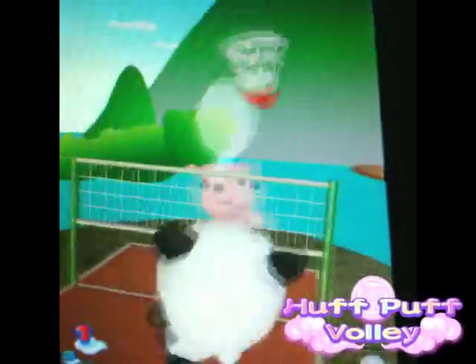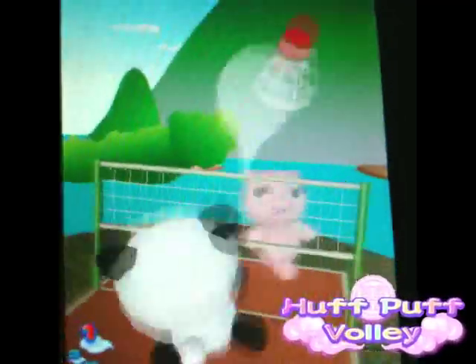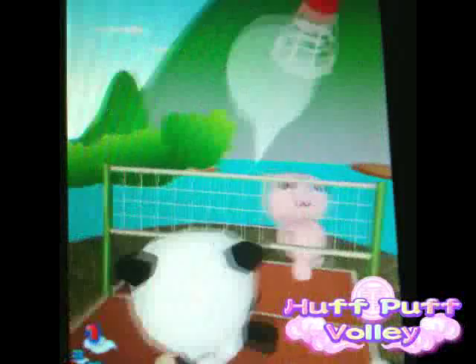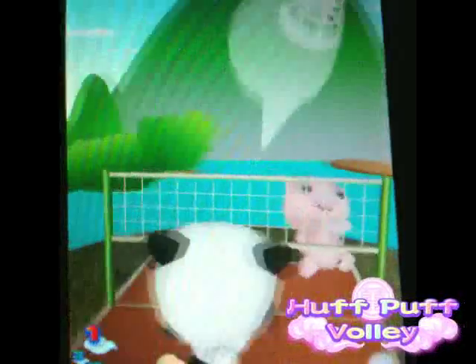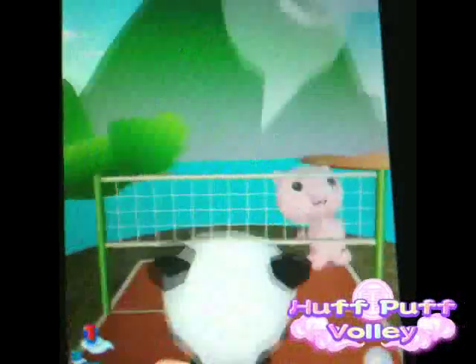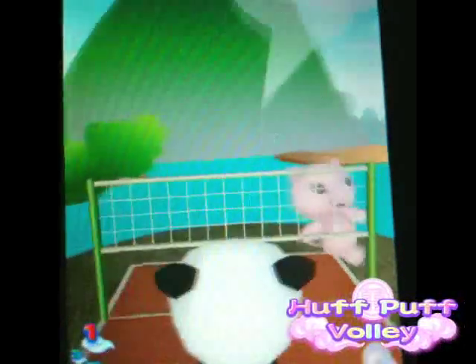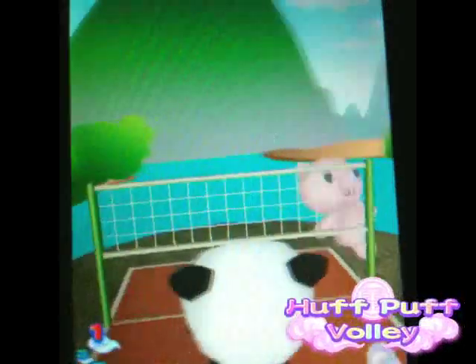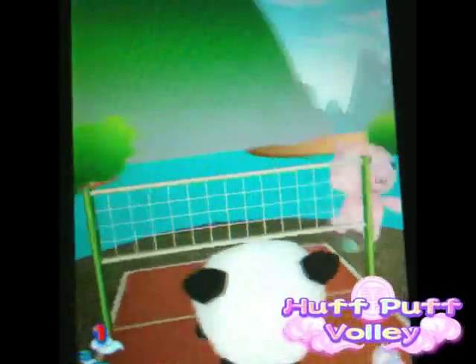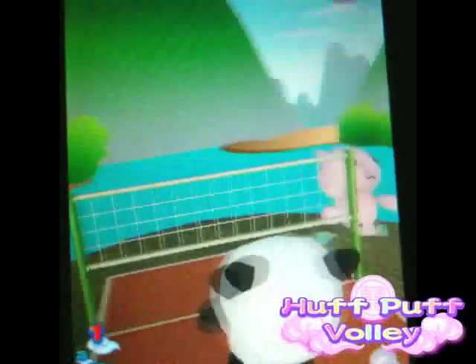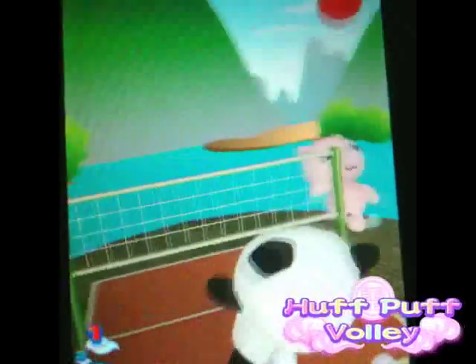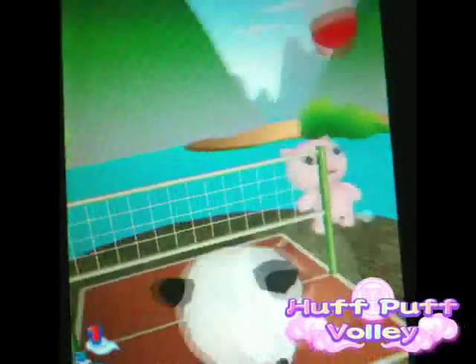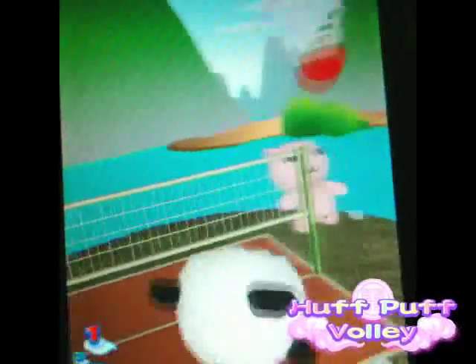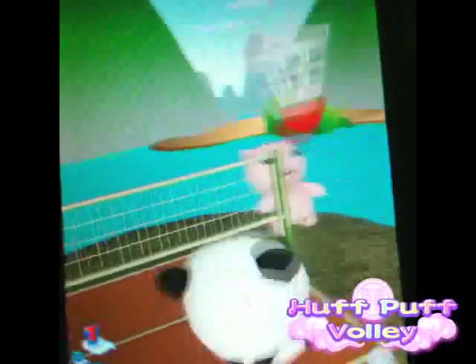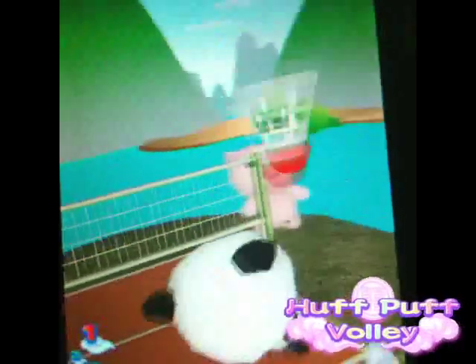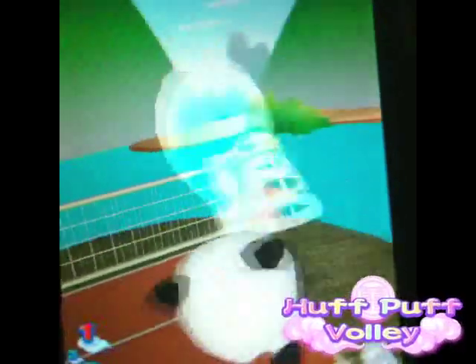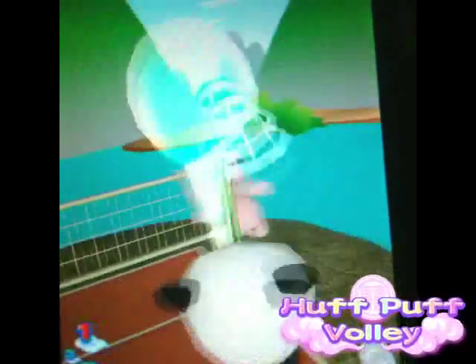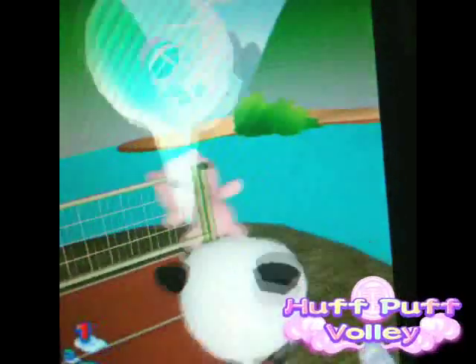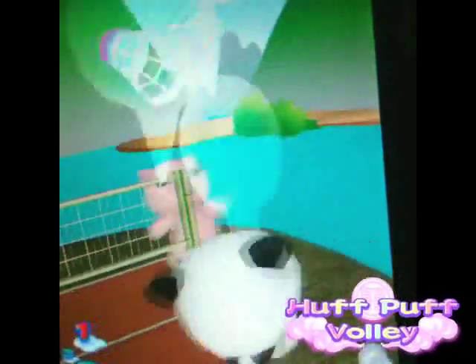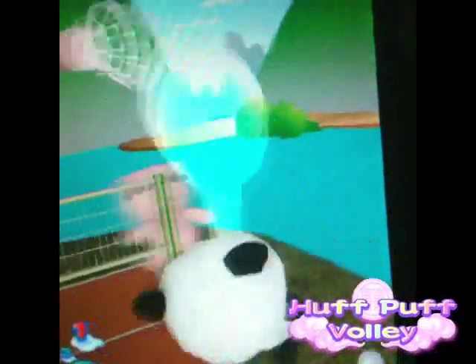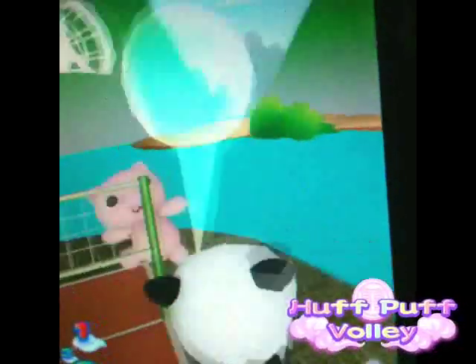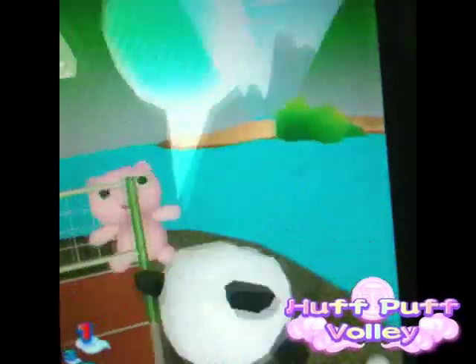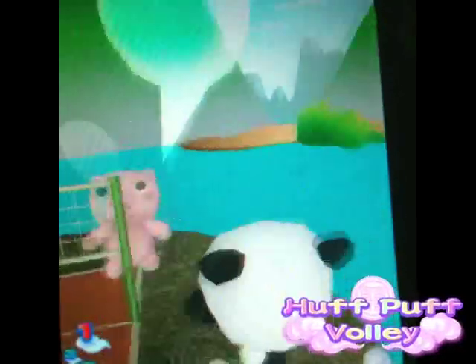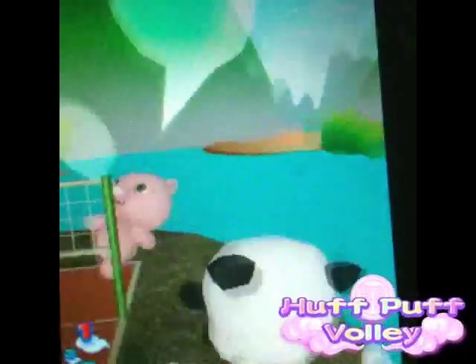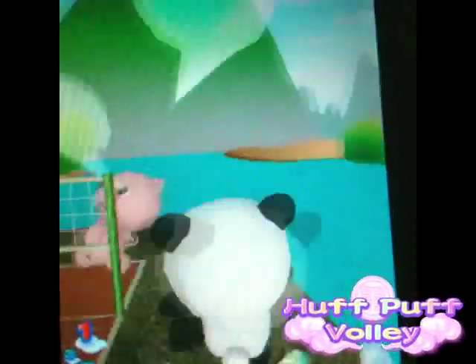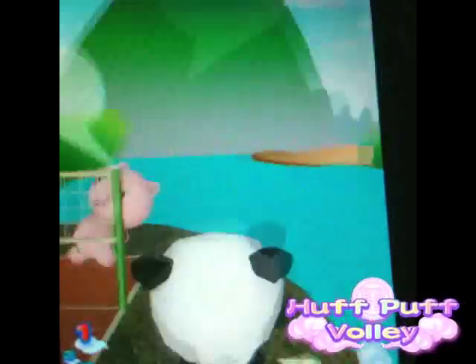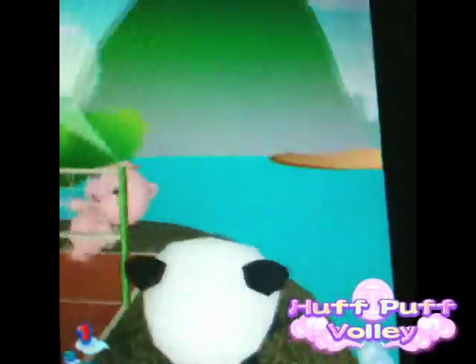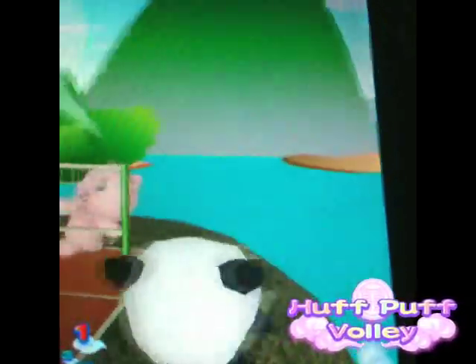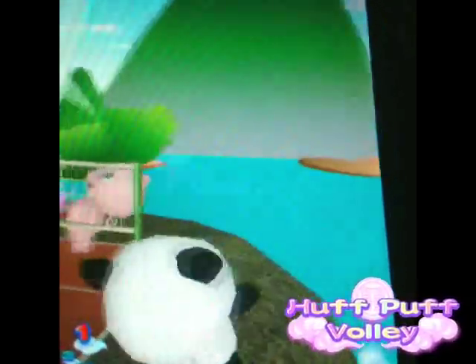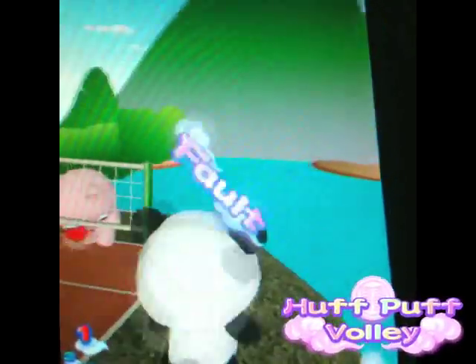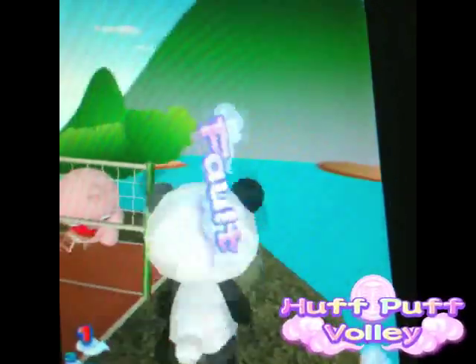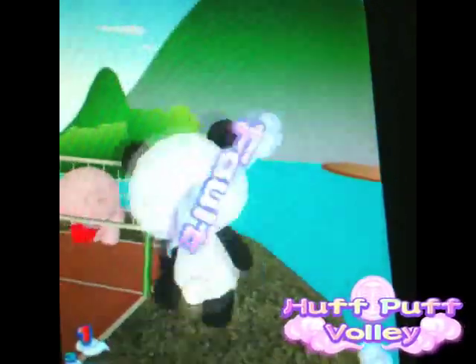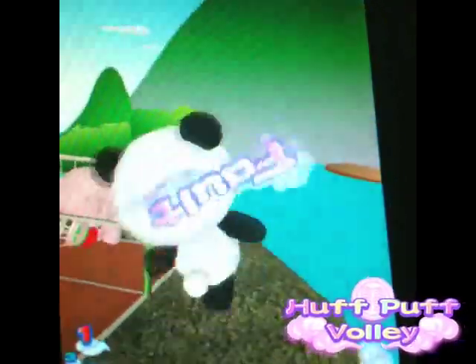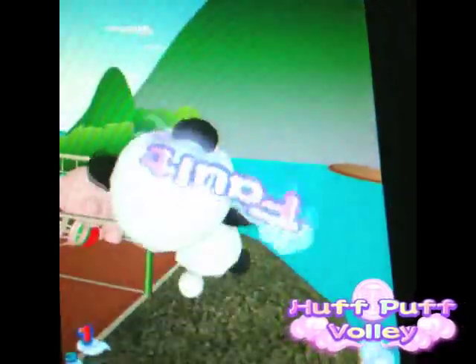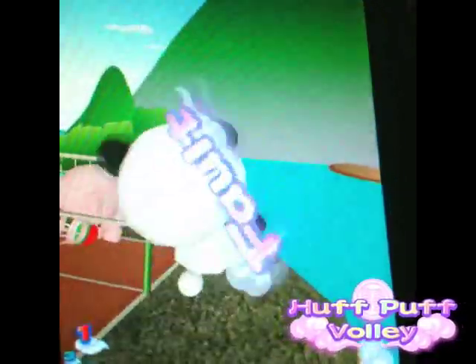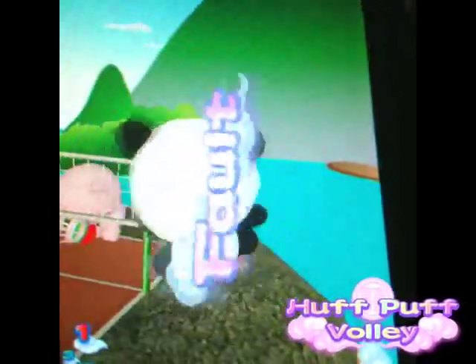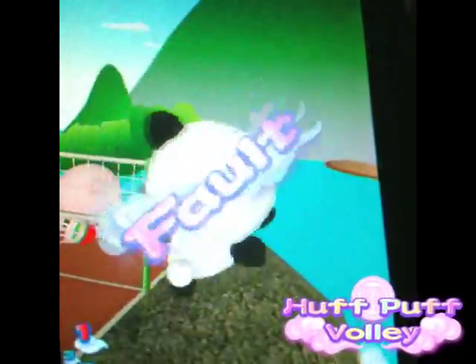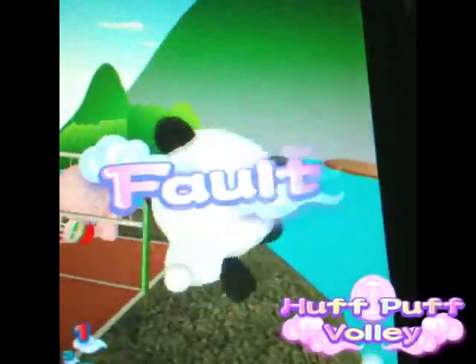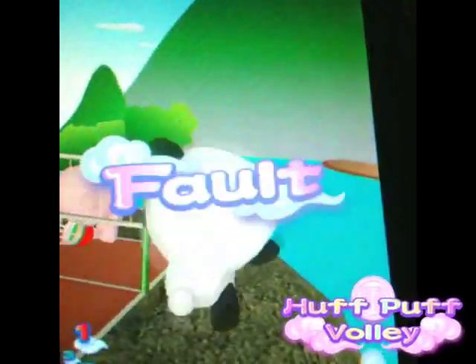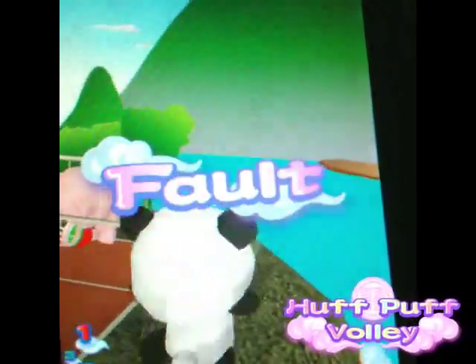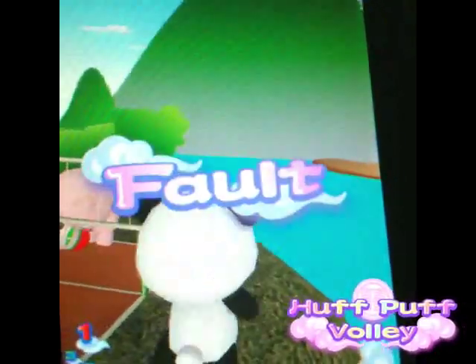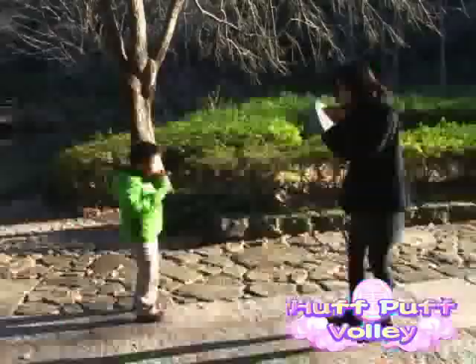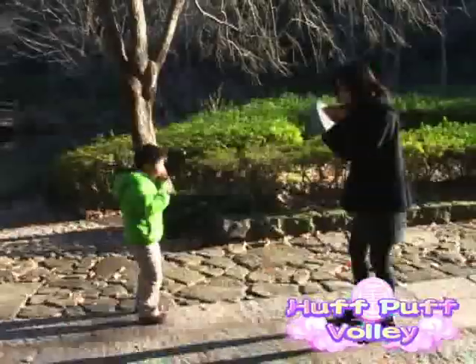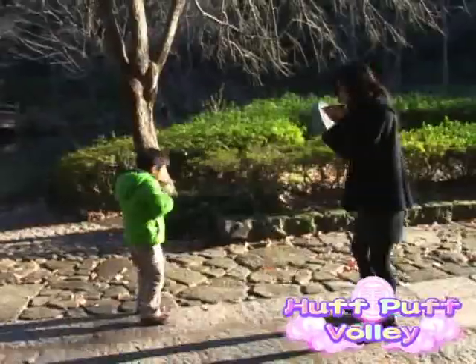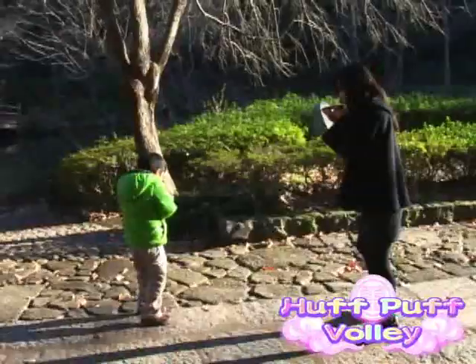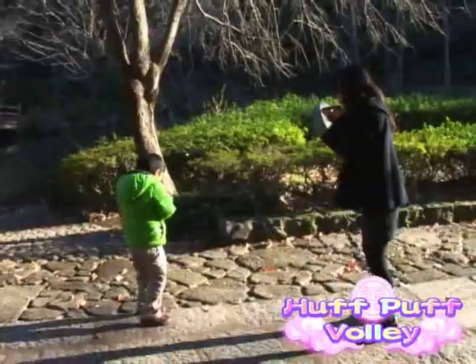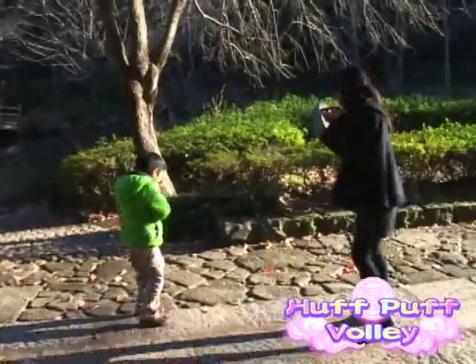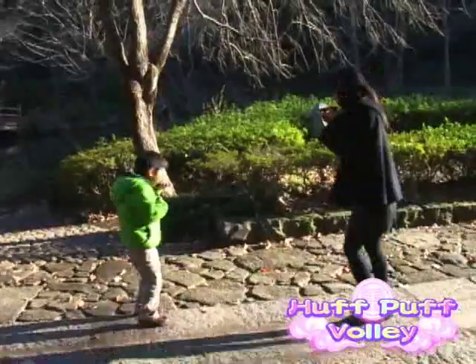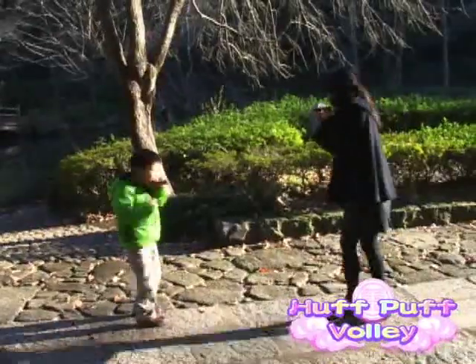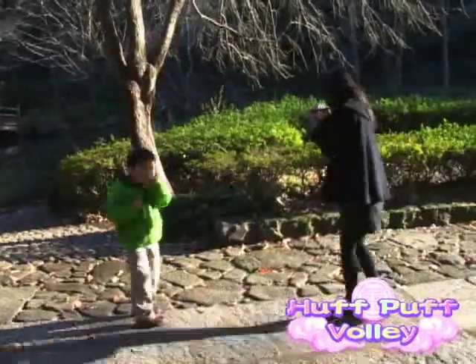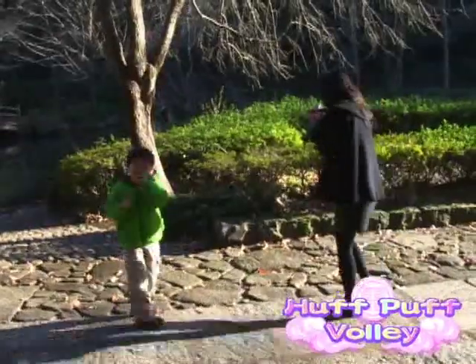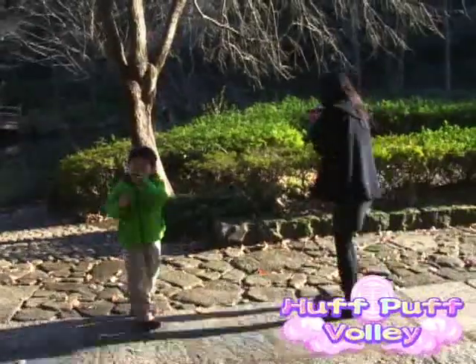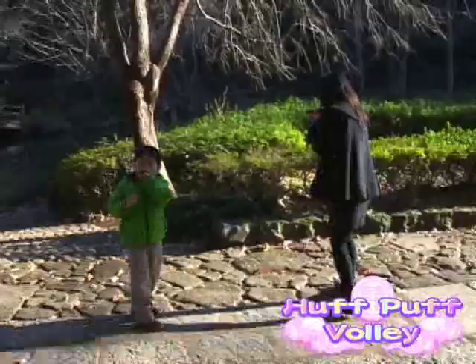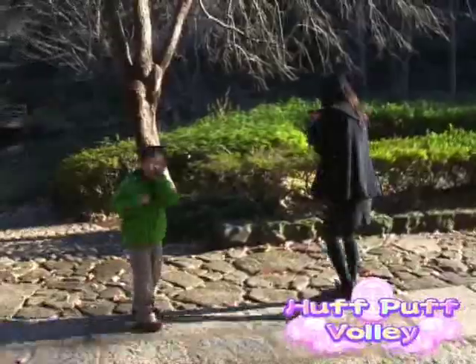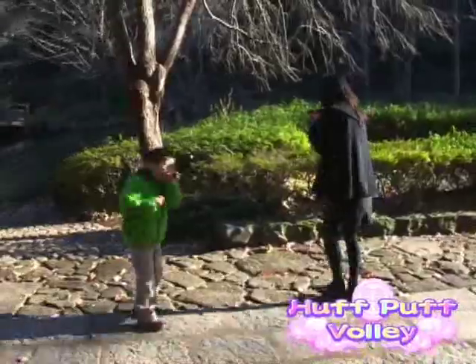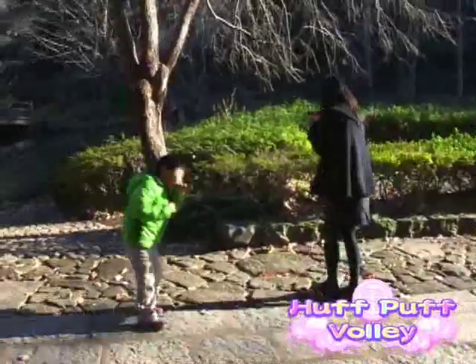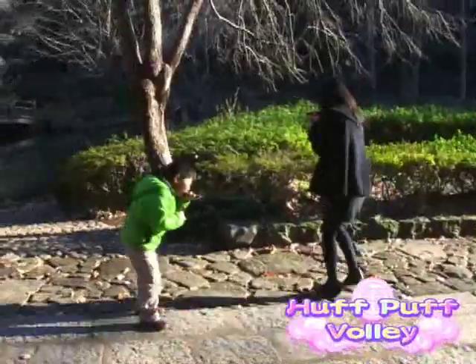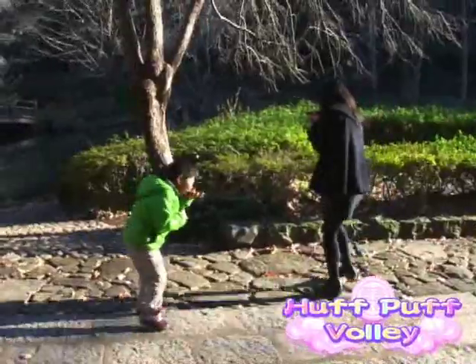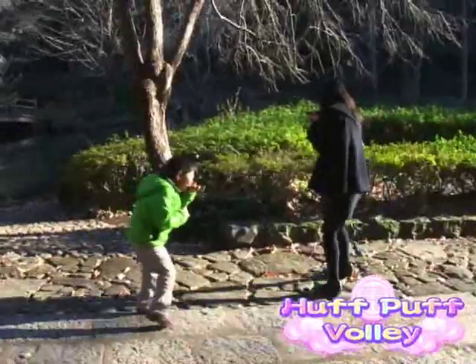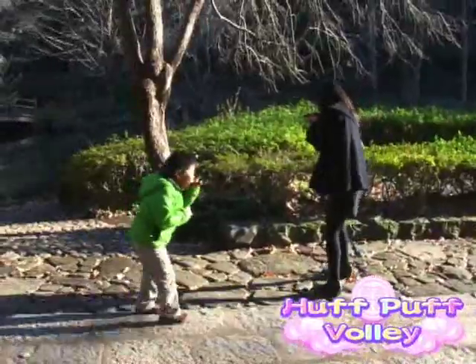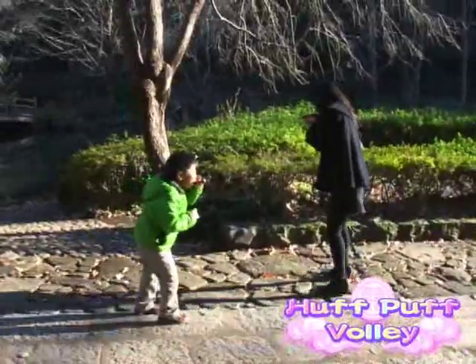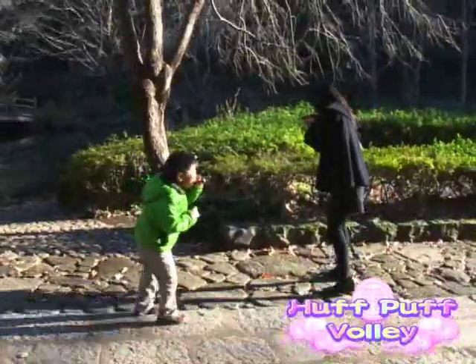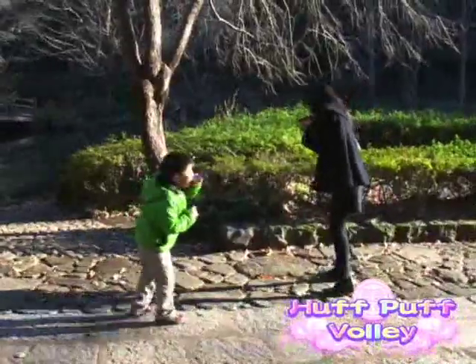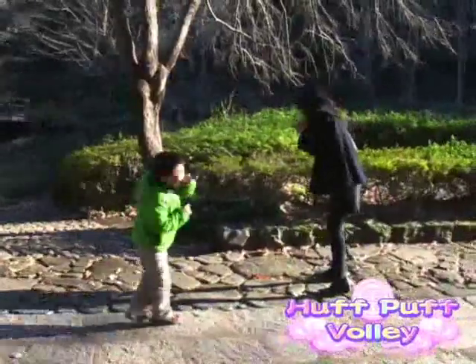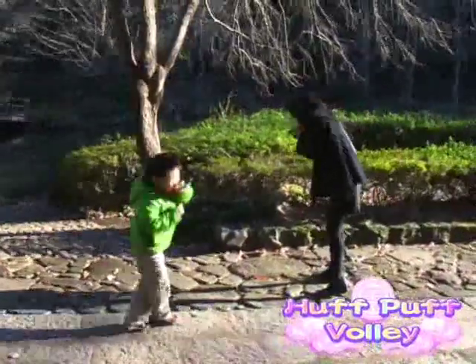Have you ever seen such a cute pic before? And if you're the social type, play Hoppuff with your friends in Bluetooth mode.